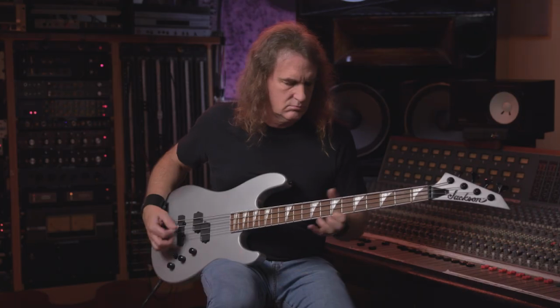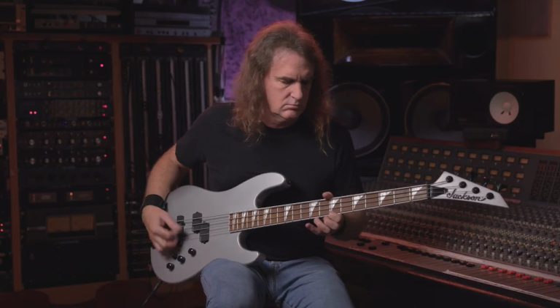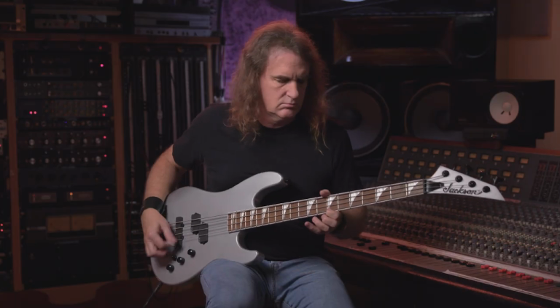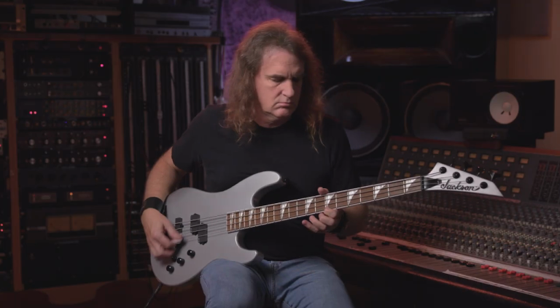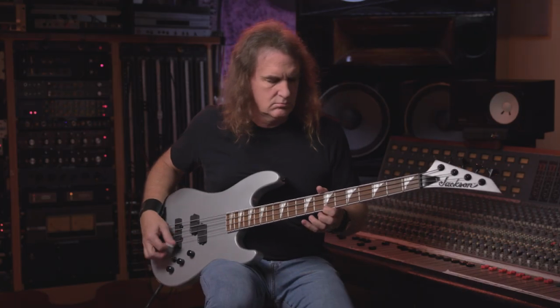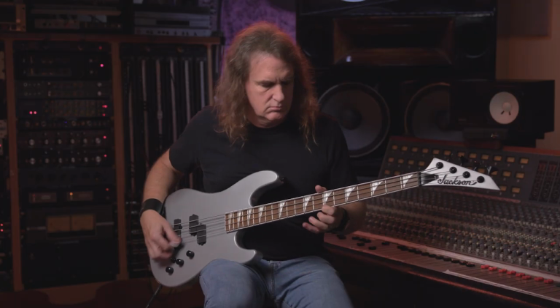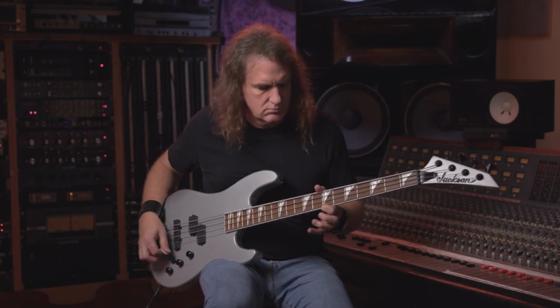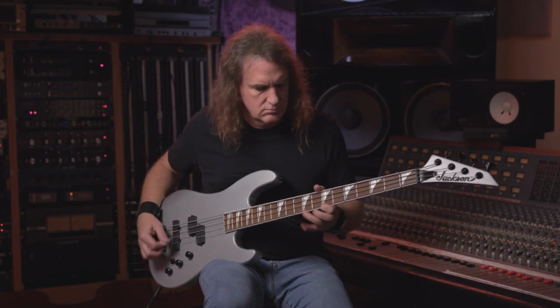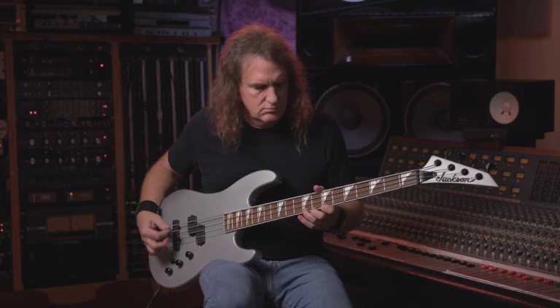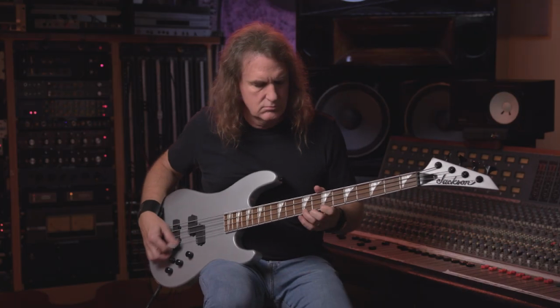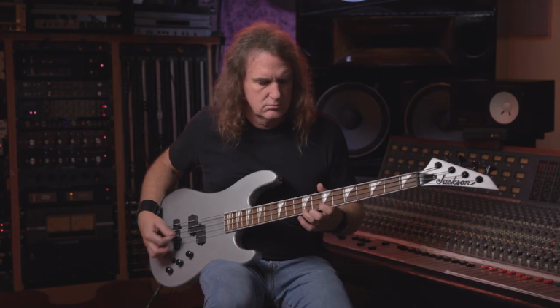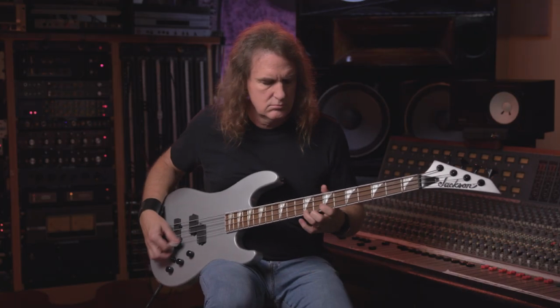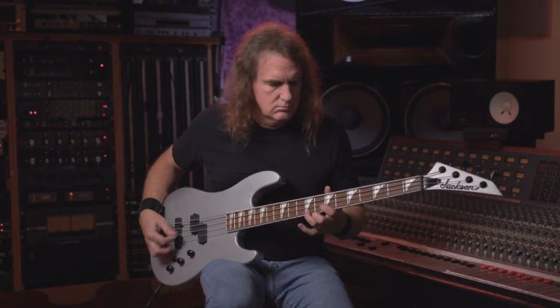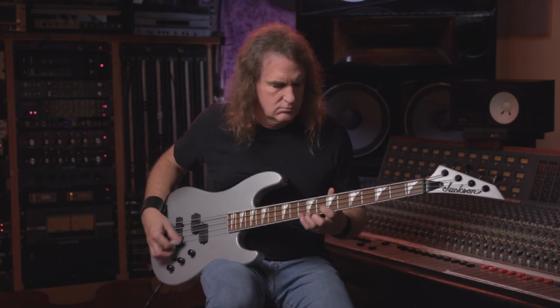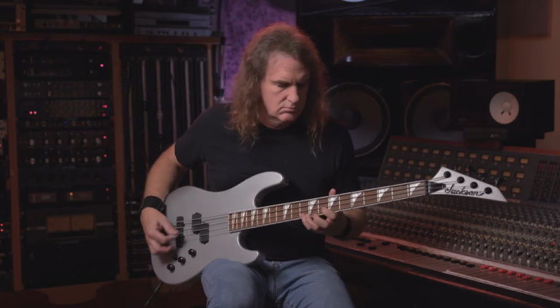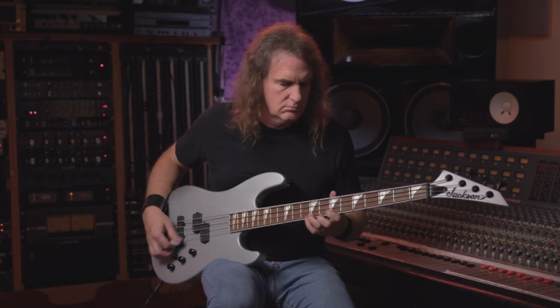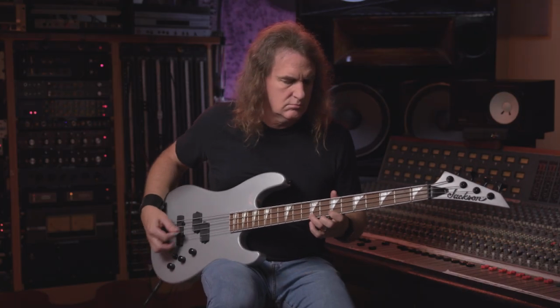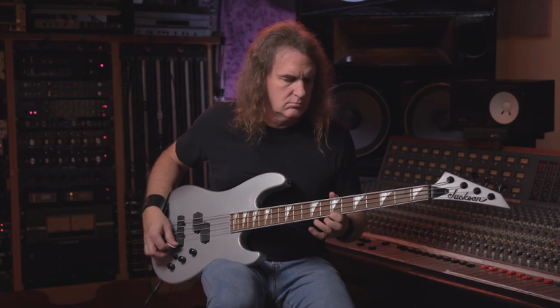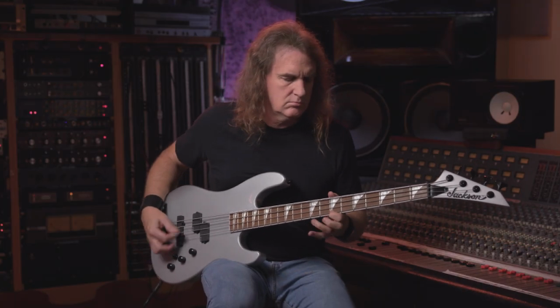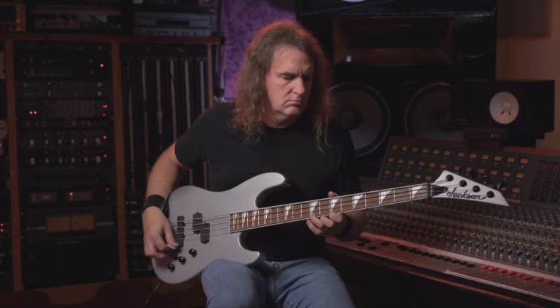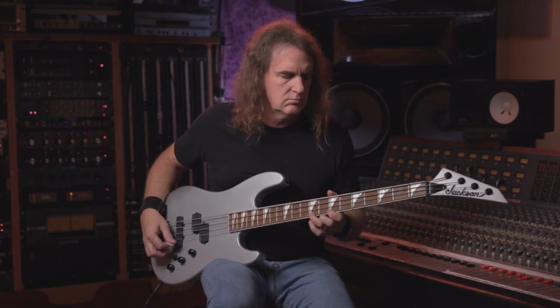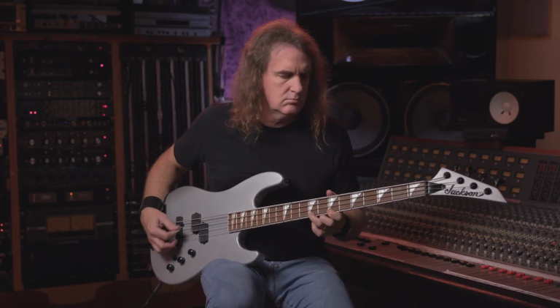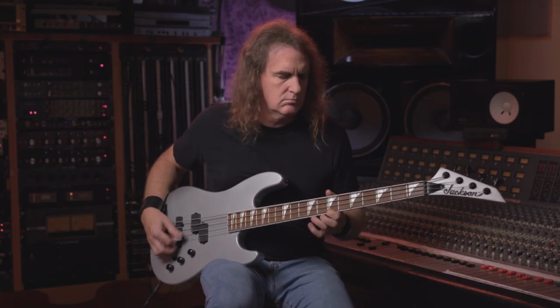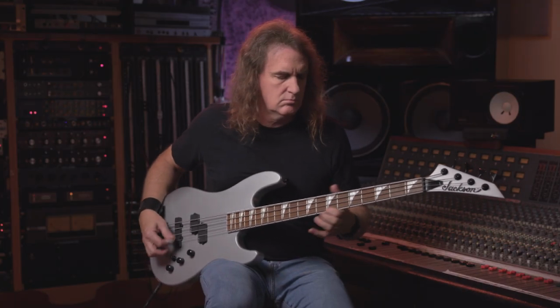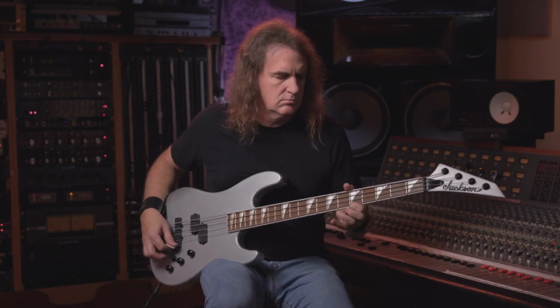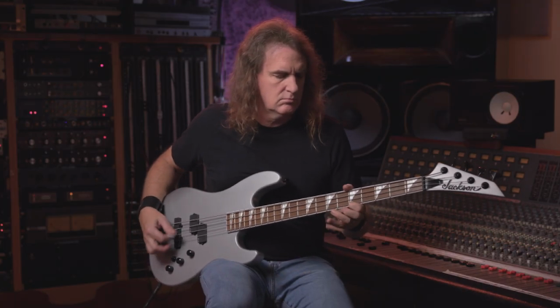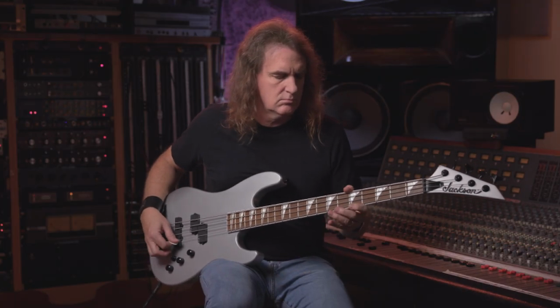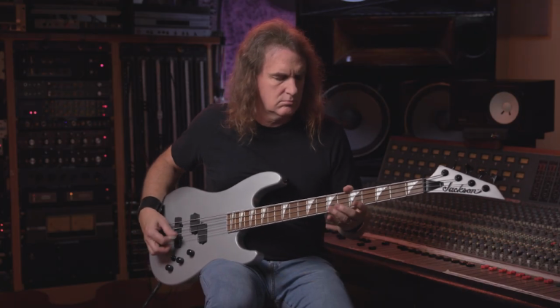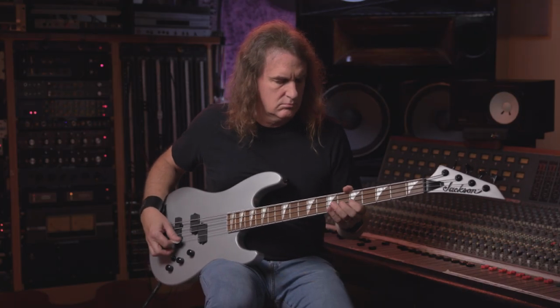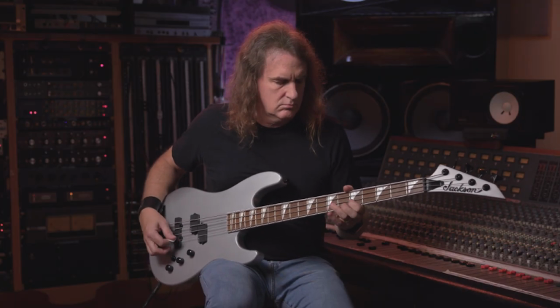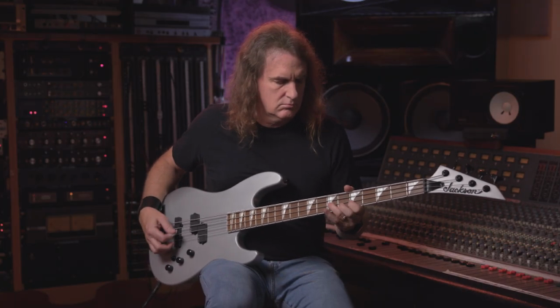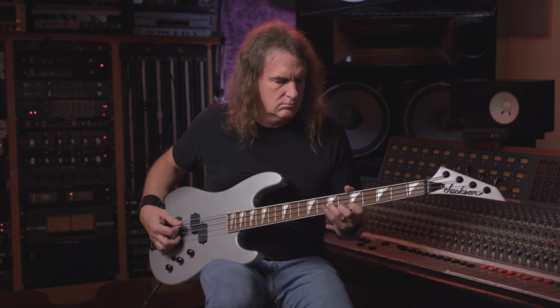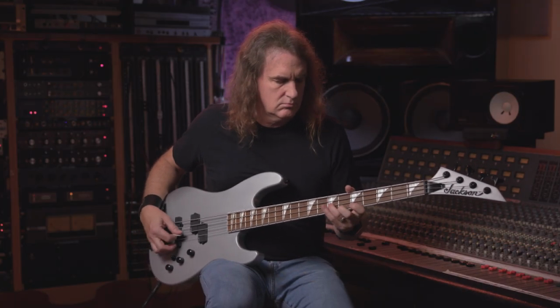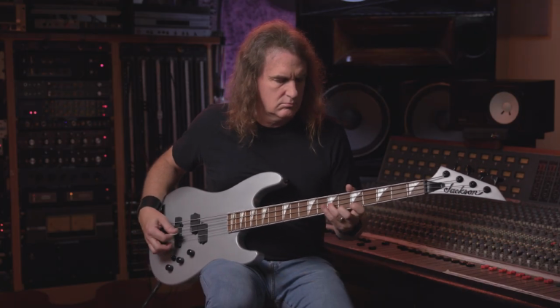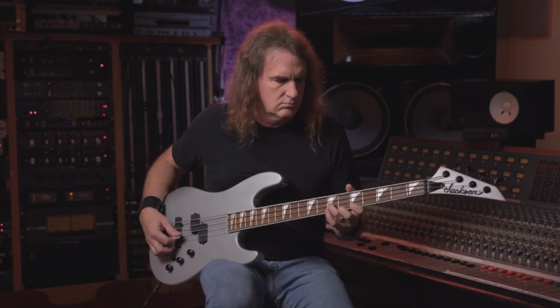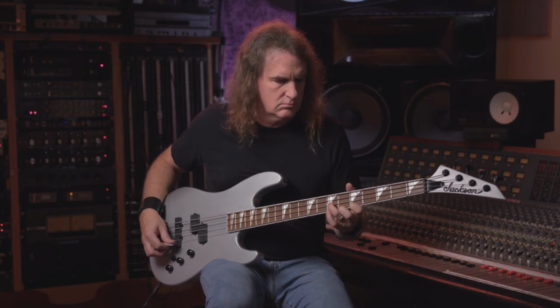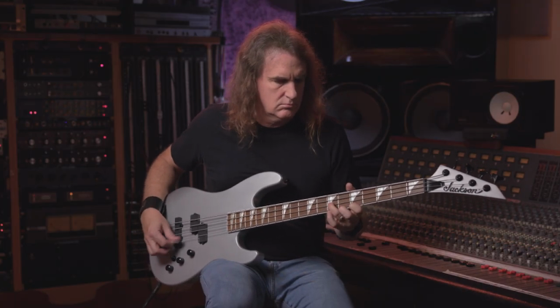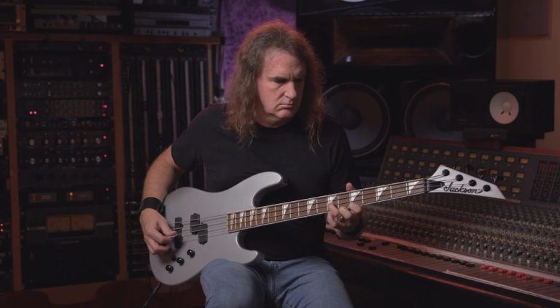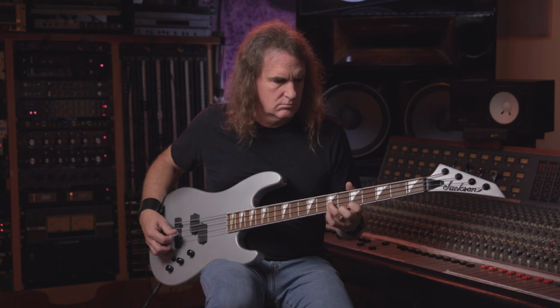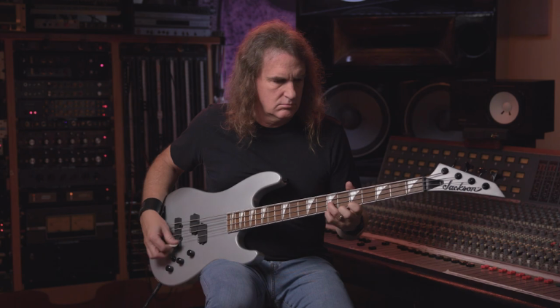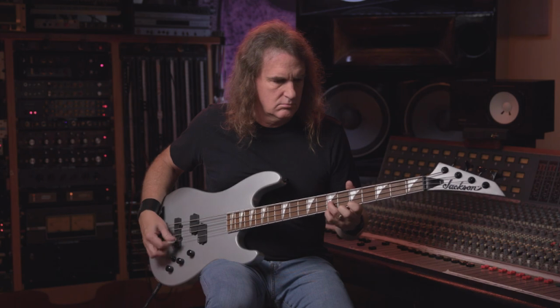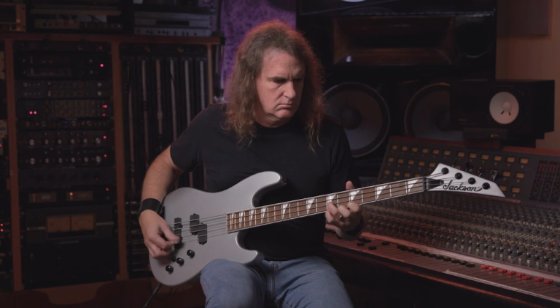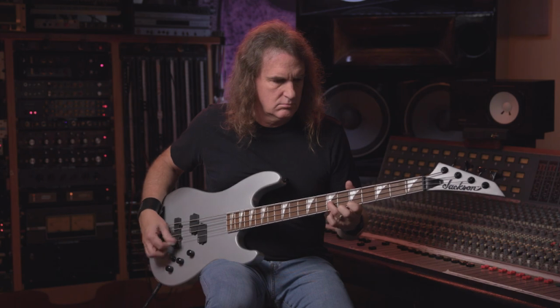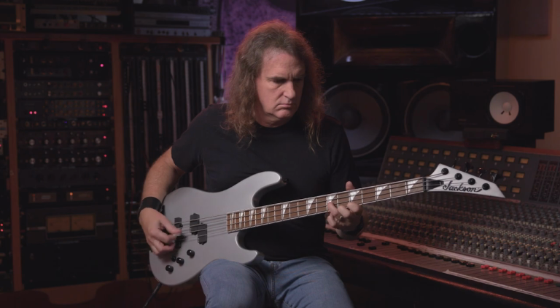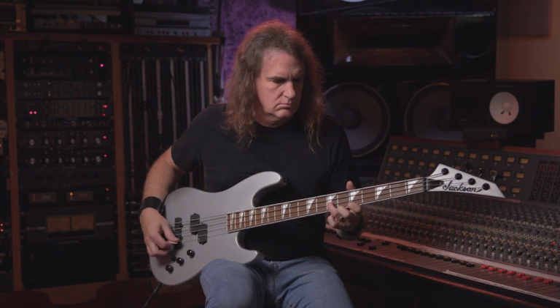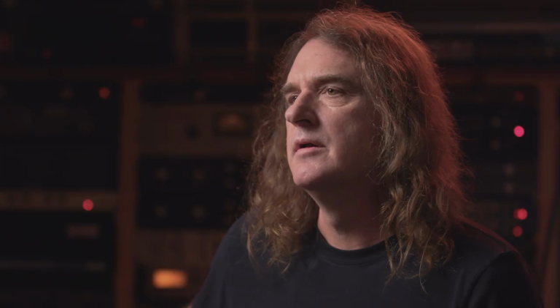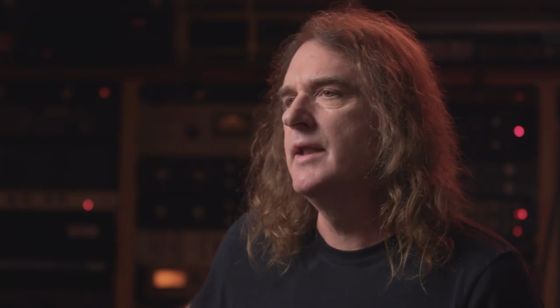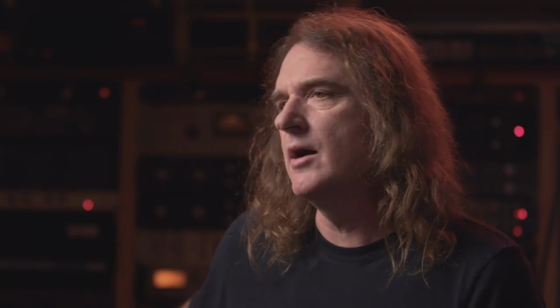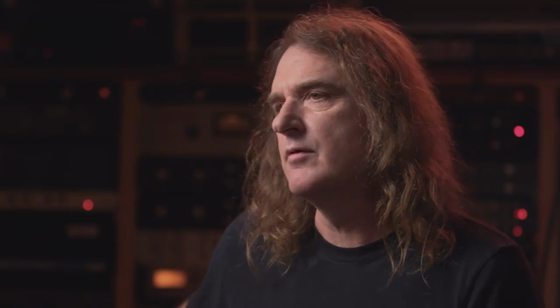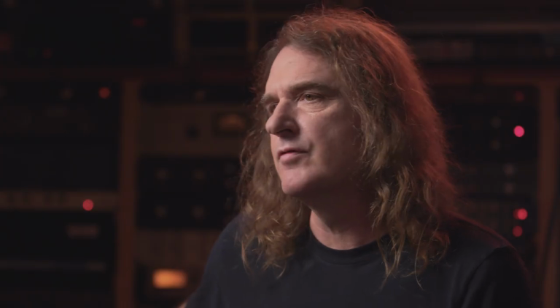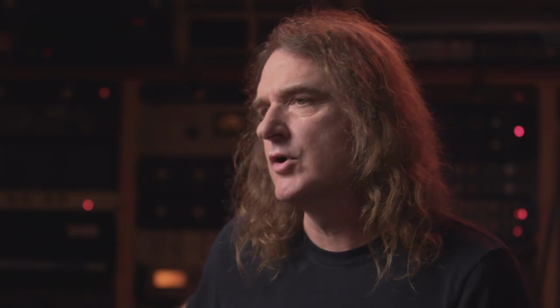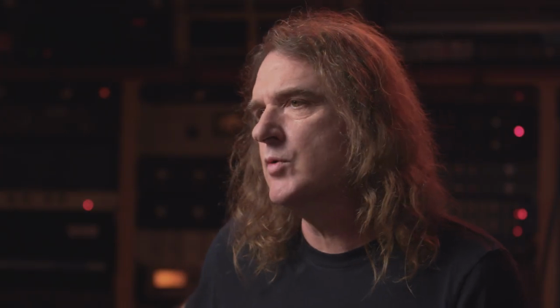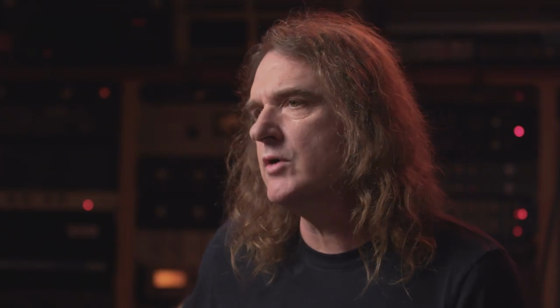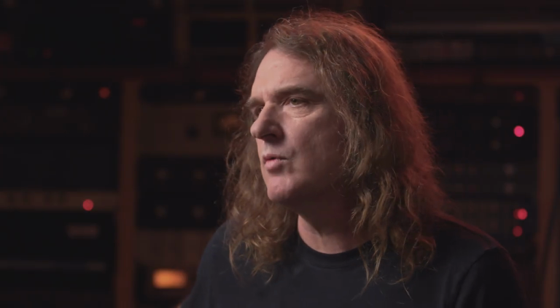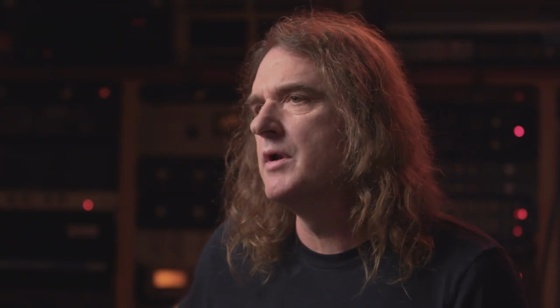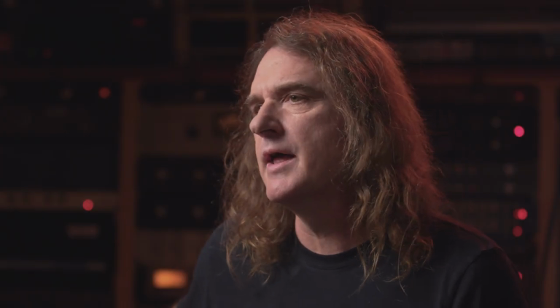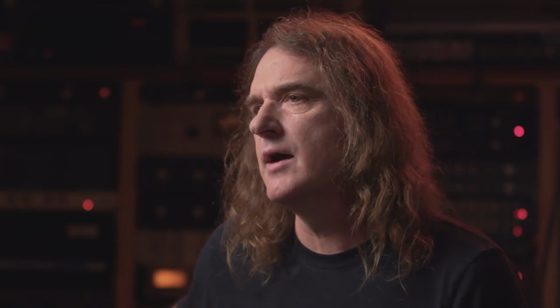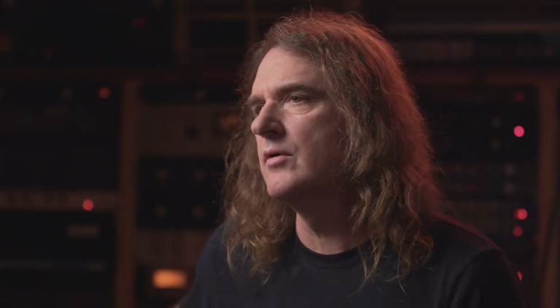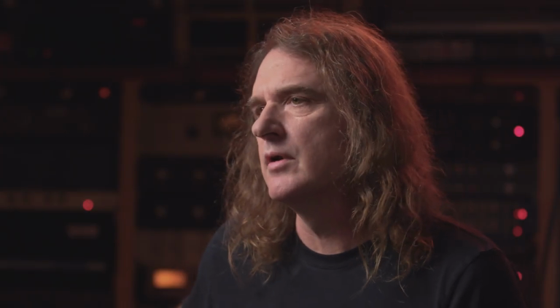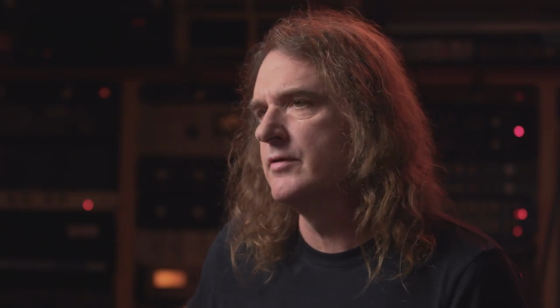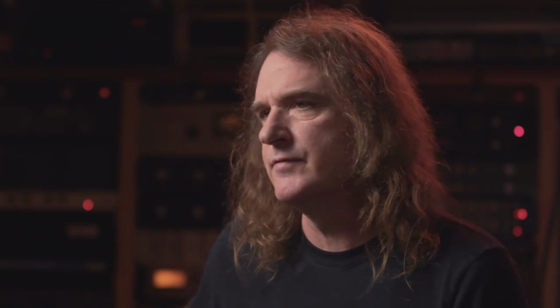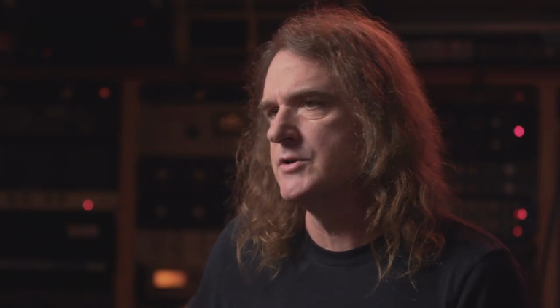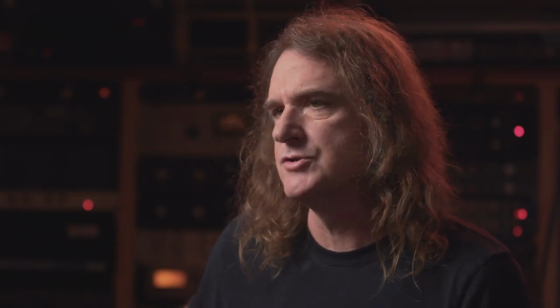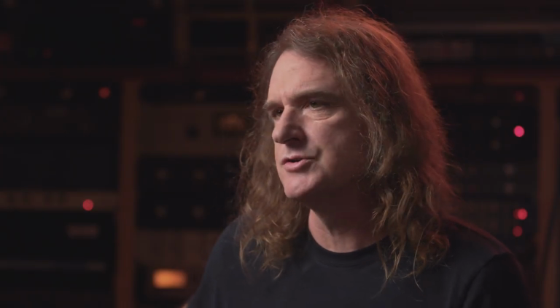By revisiting our past, I'd say we created an even better instrument for today. Now, for a quick rundown of the features.